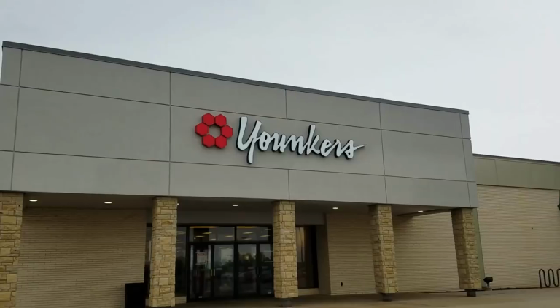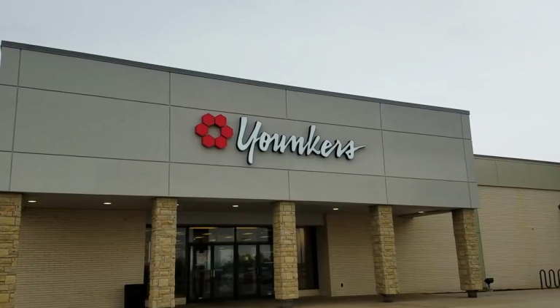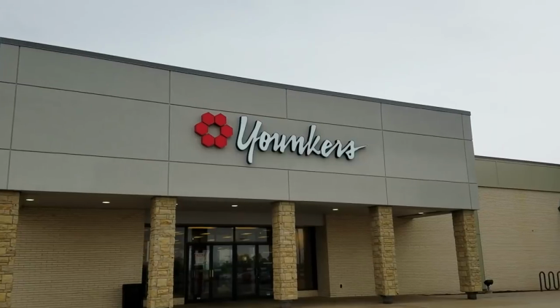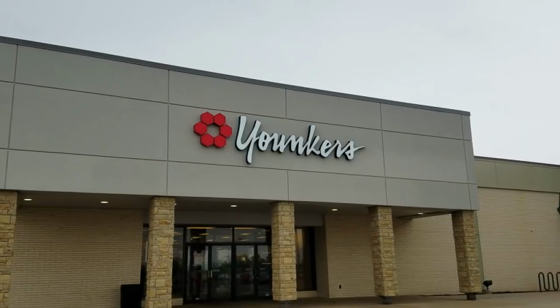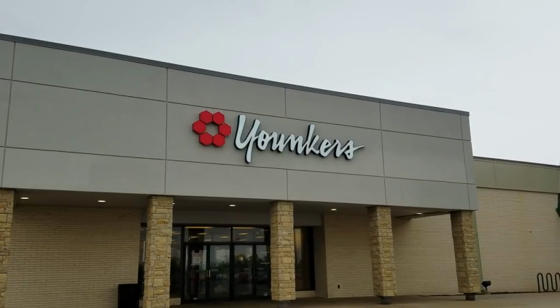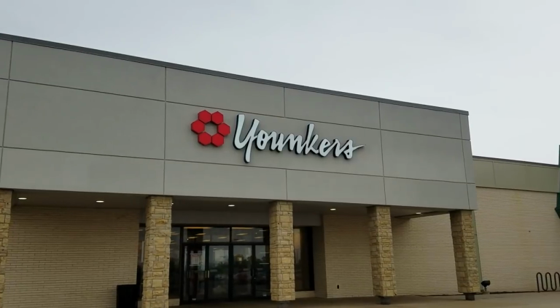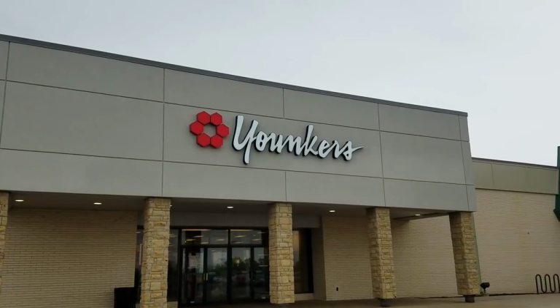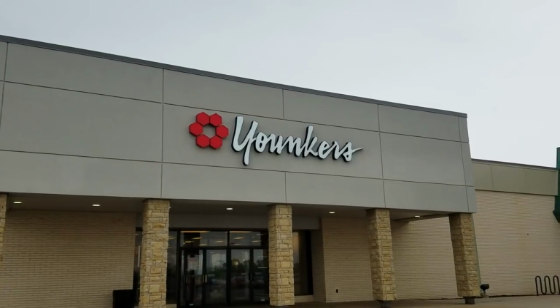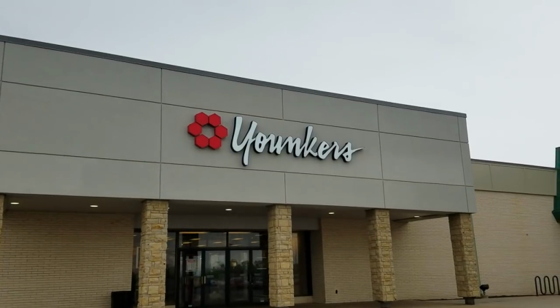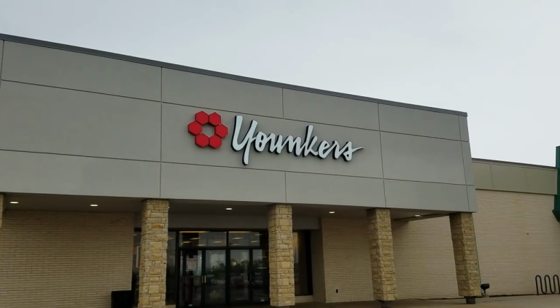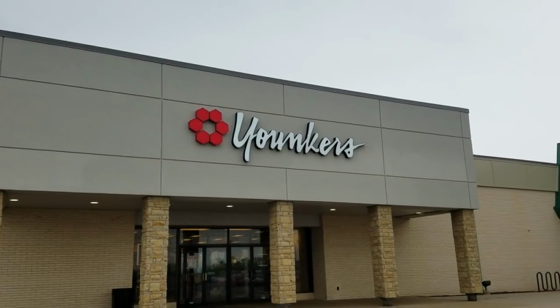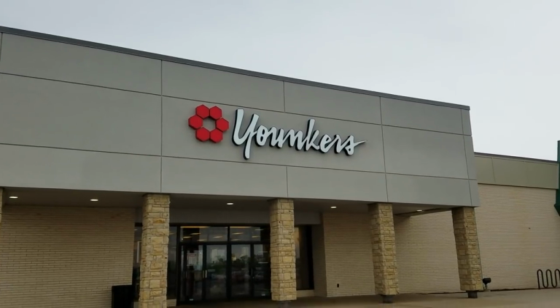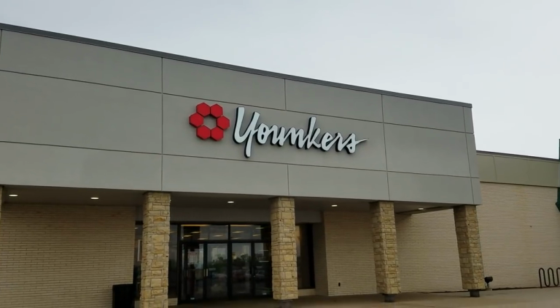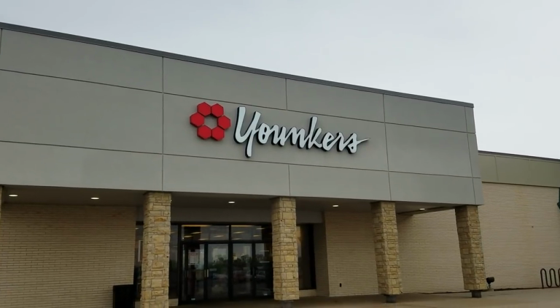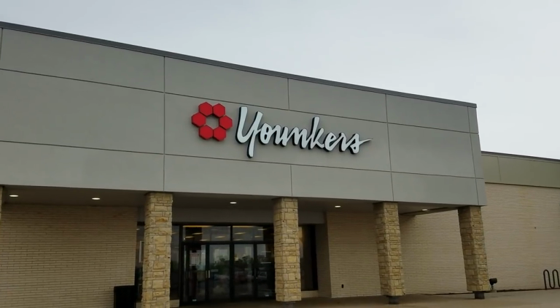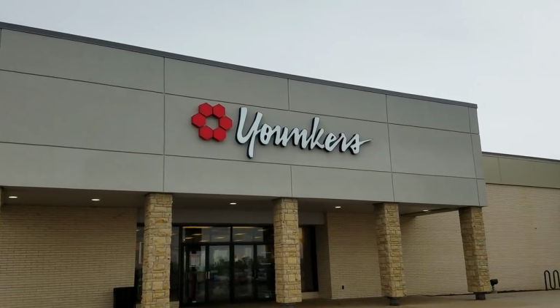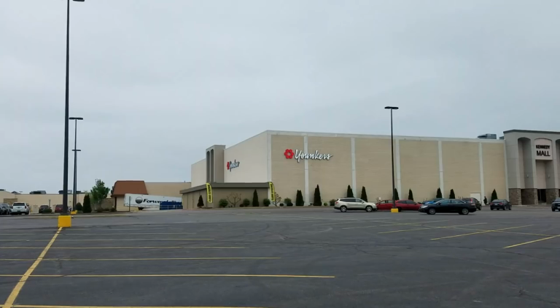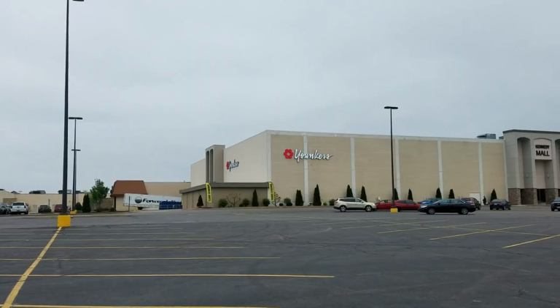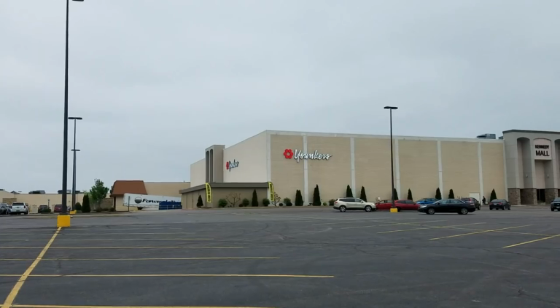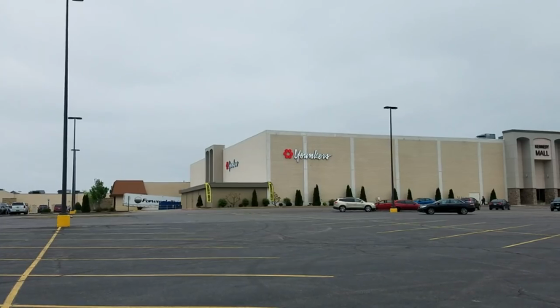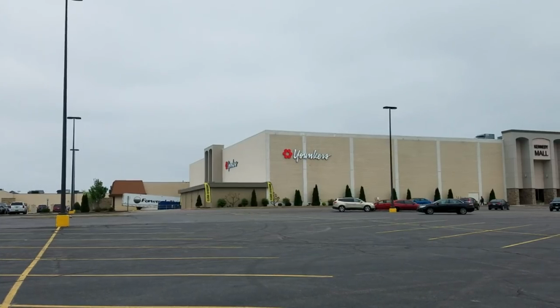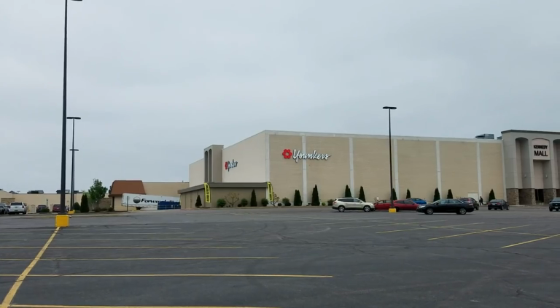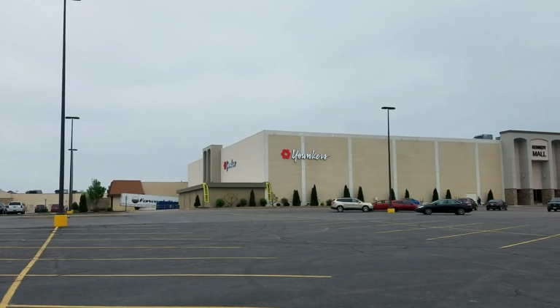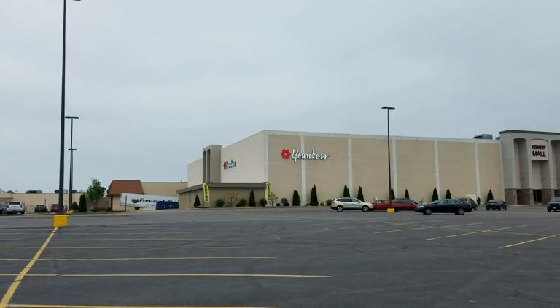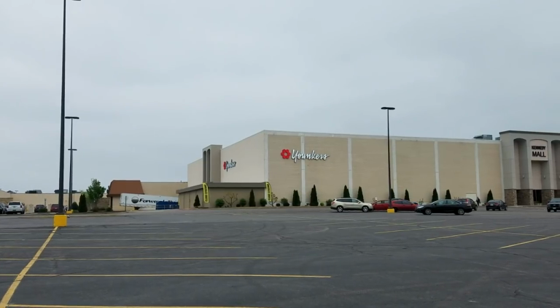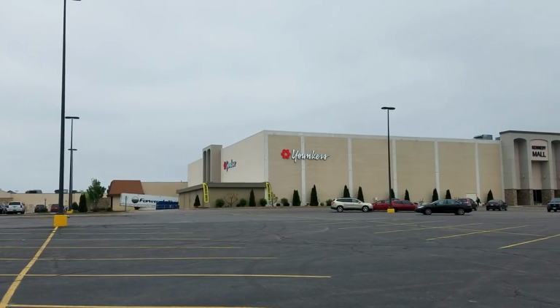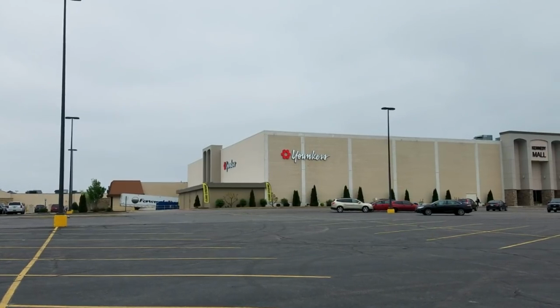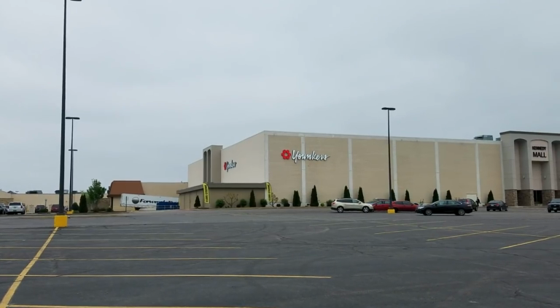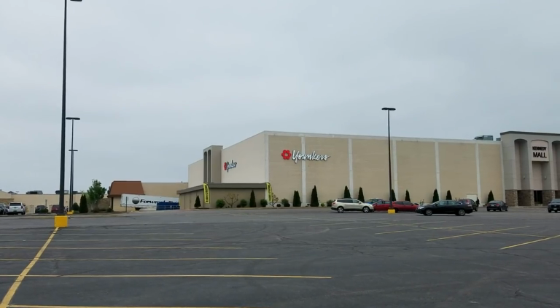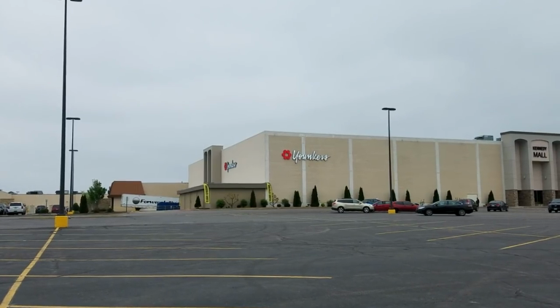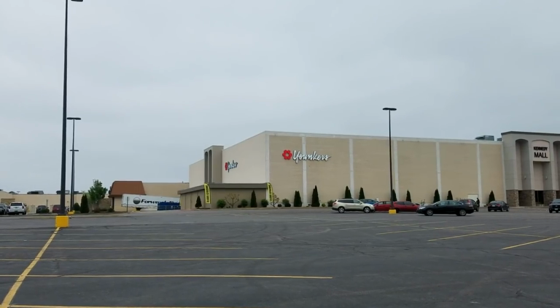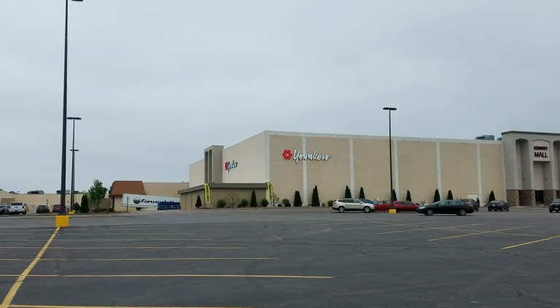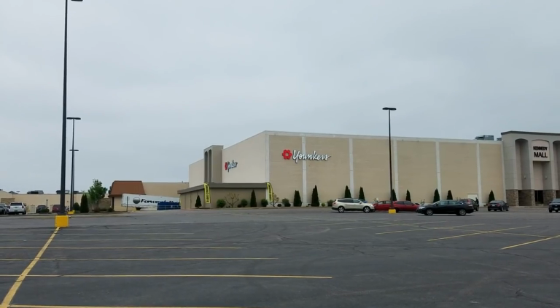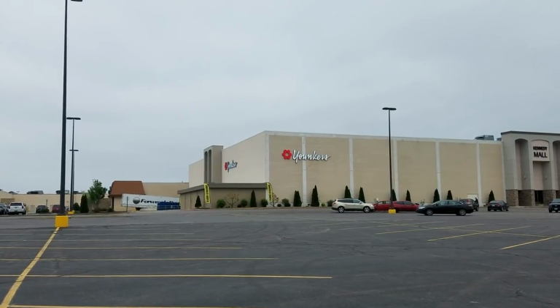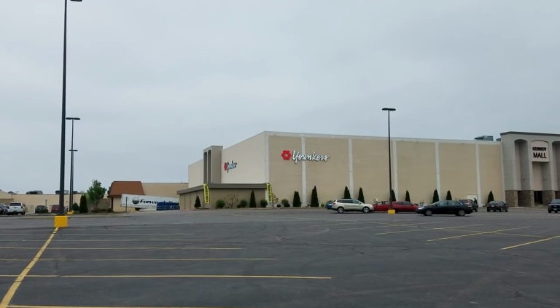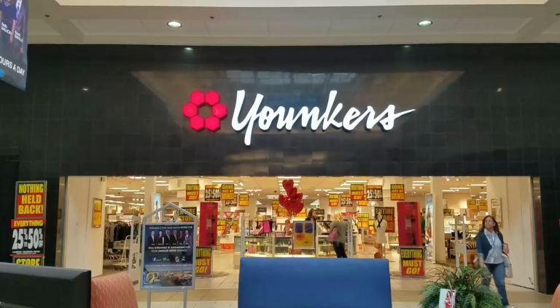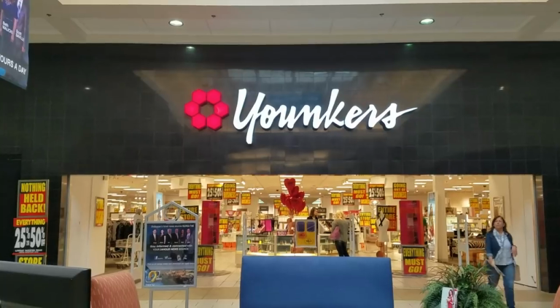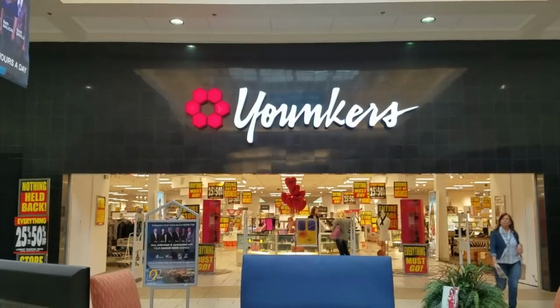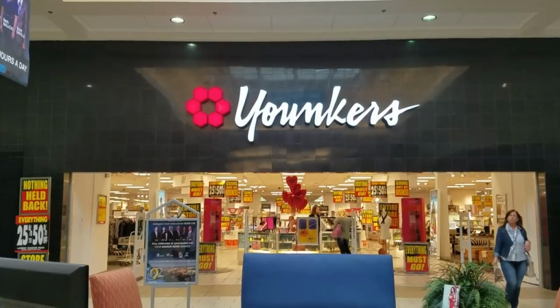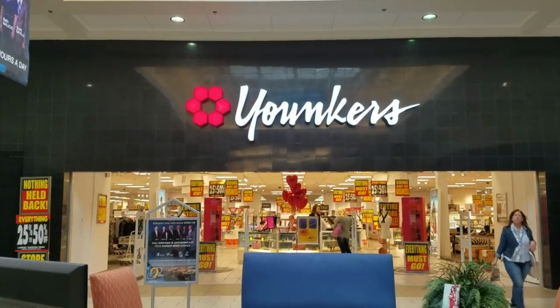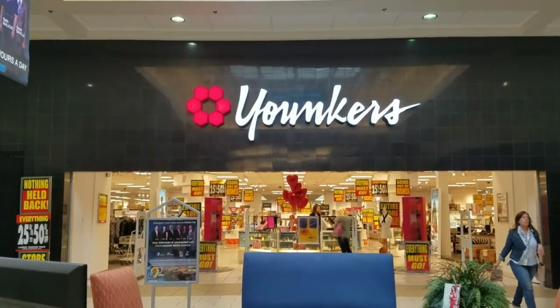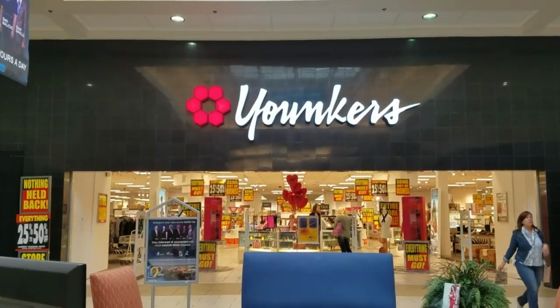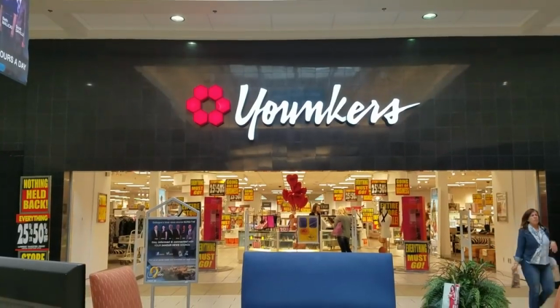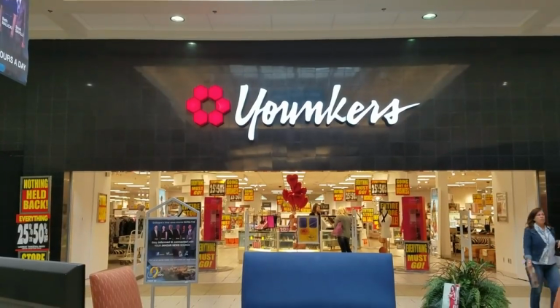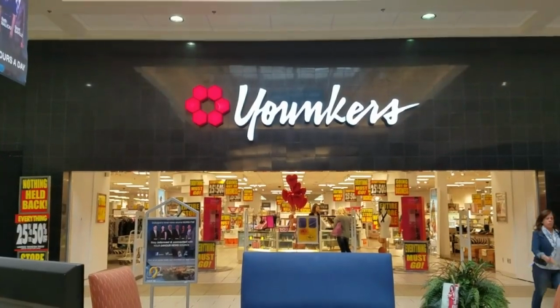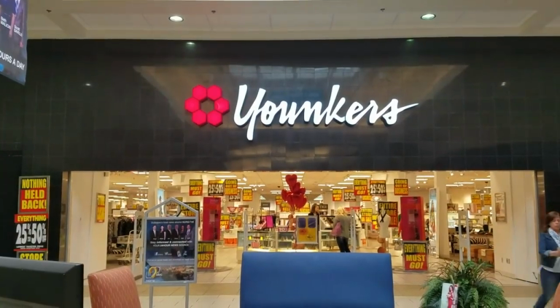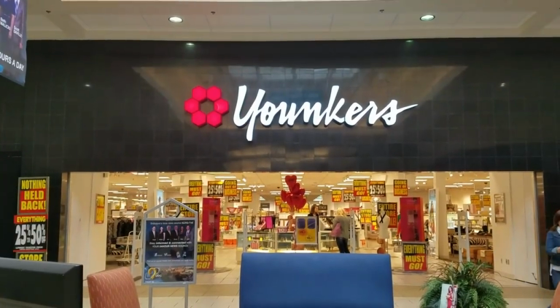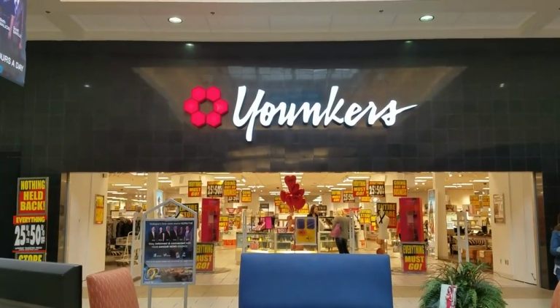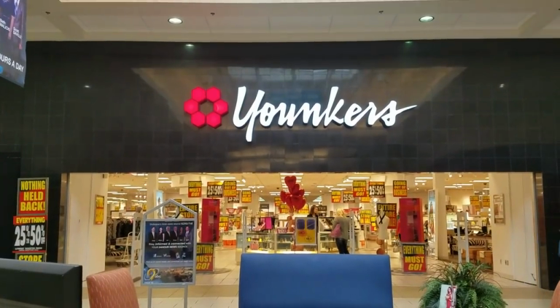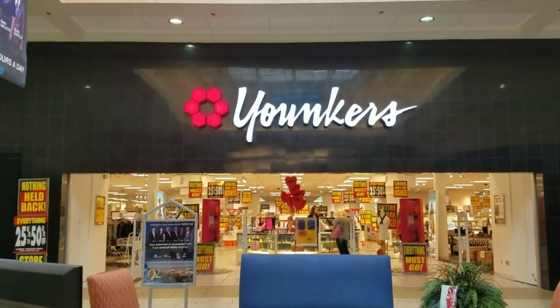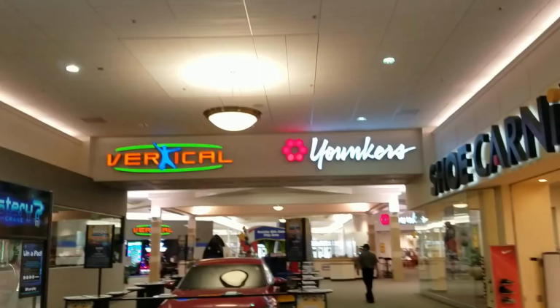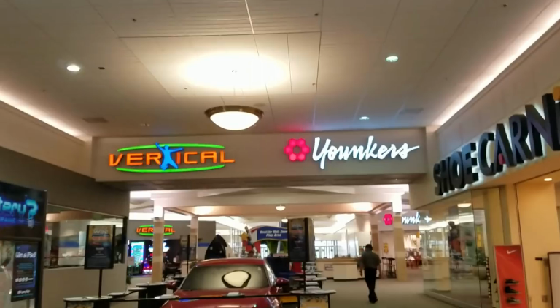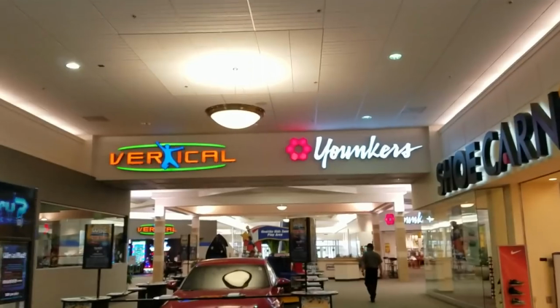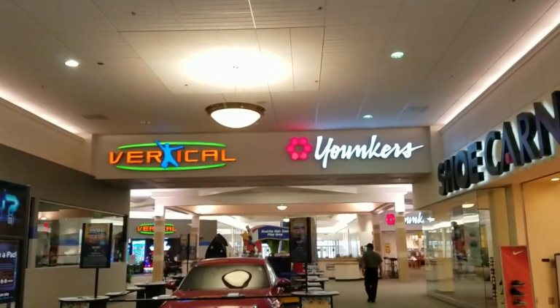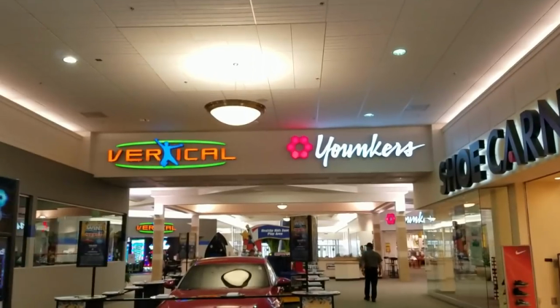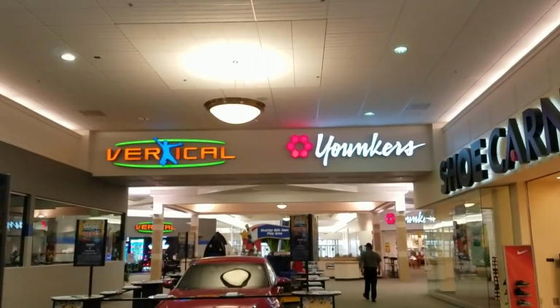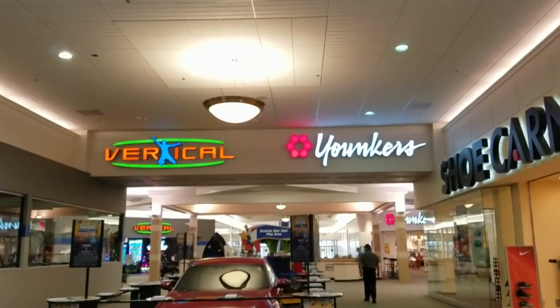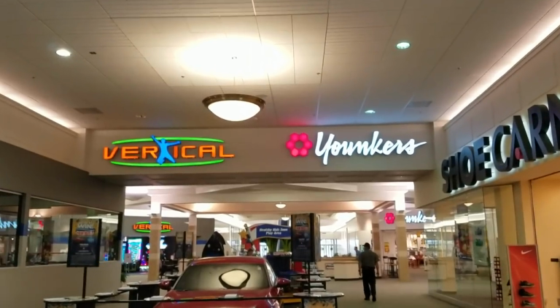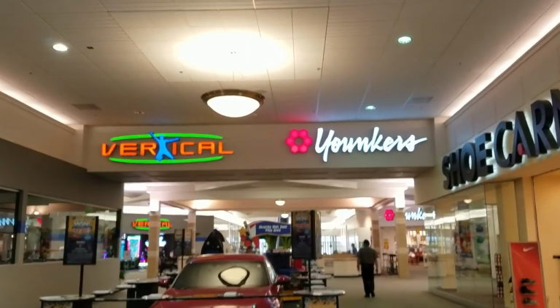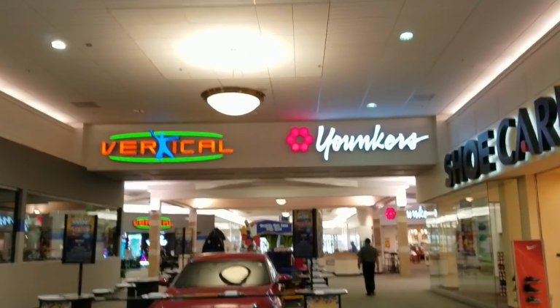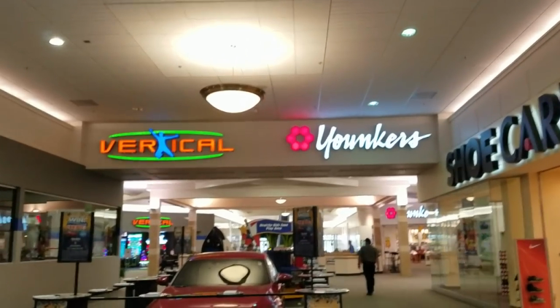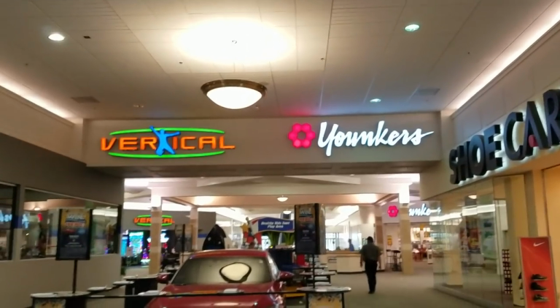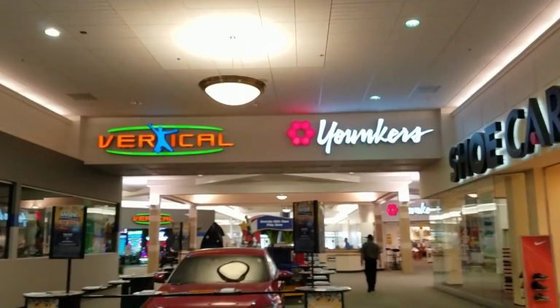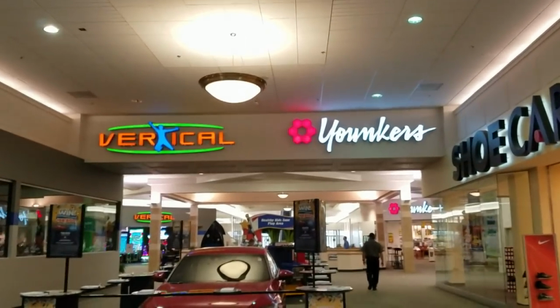This will be a store tour of the two Yonkers stores at the Kennedy Mall in Dubuque, Iowa.